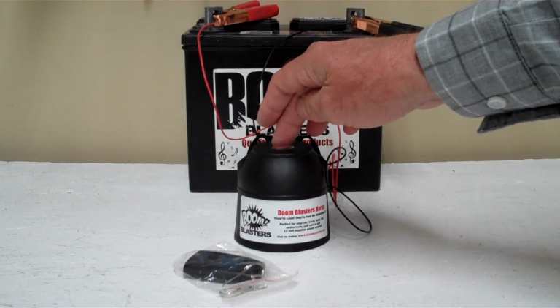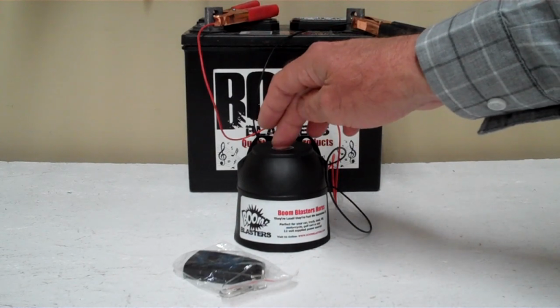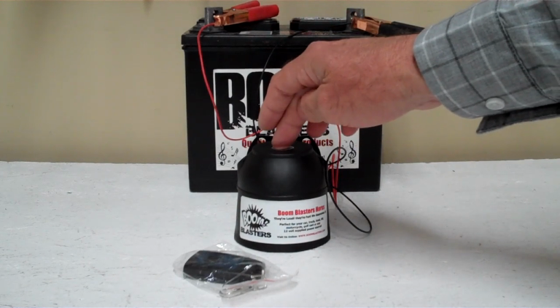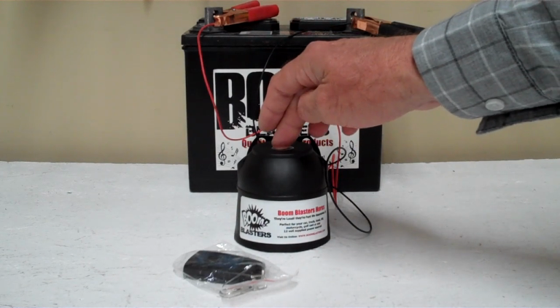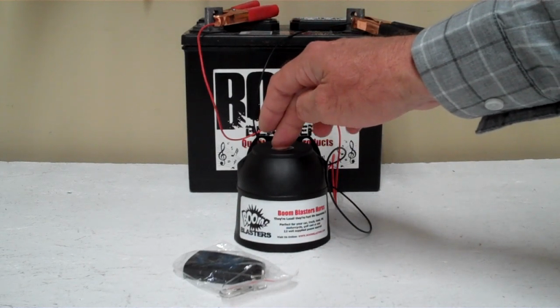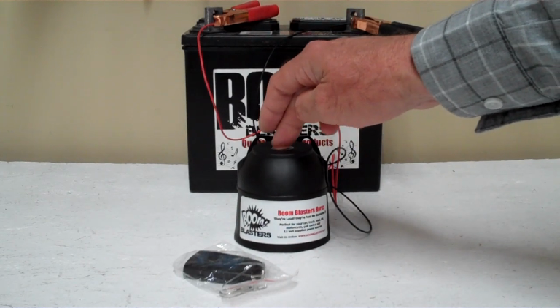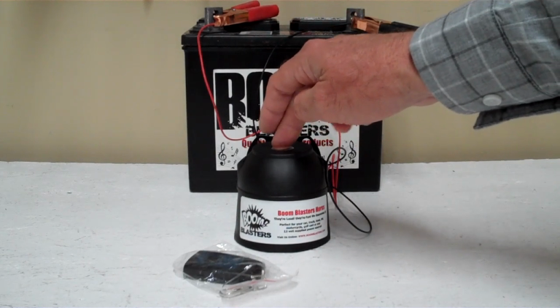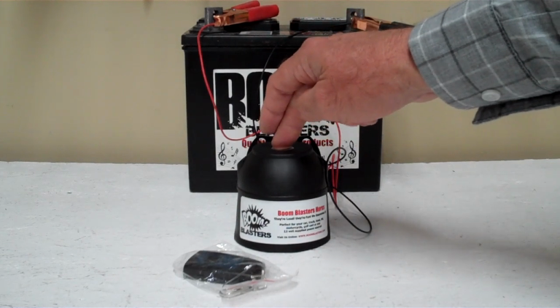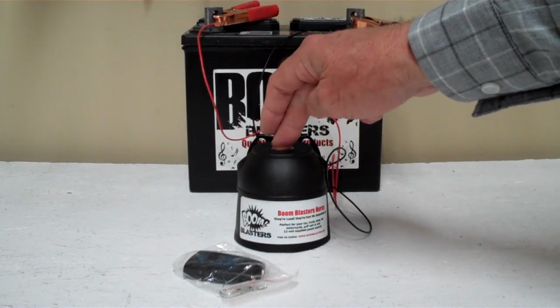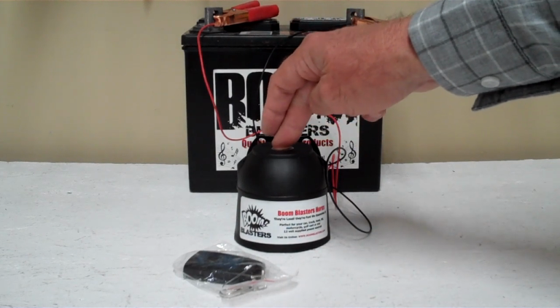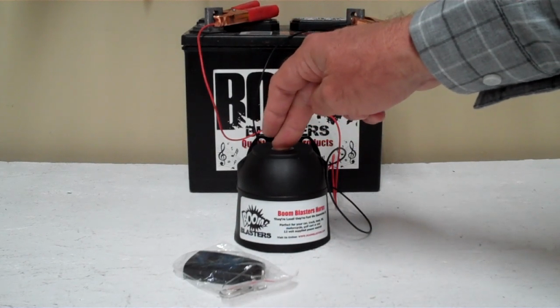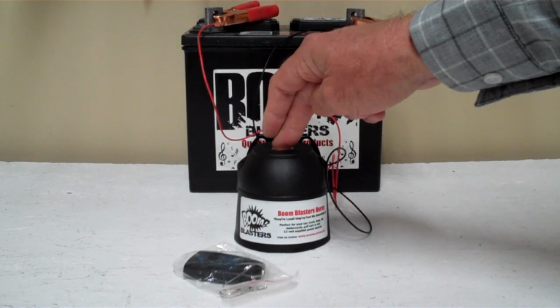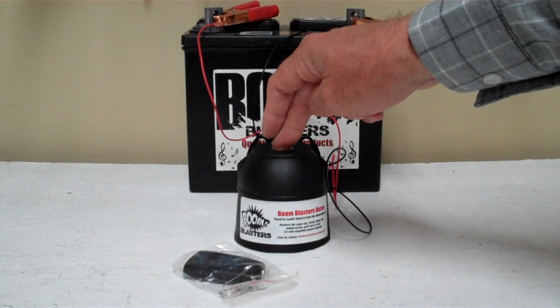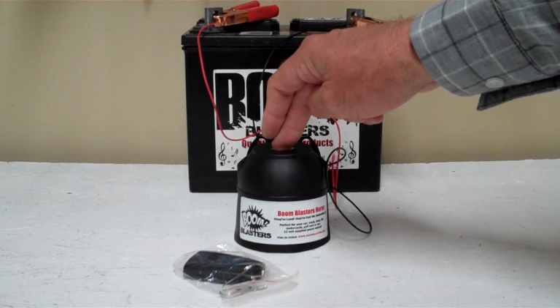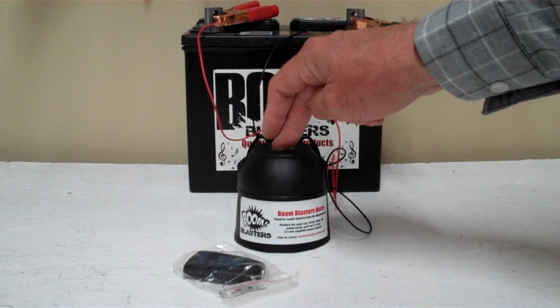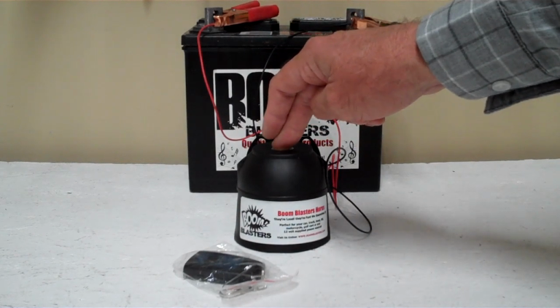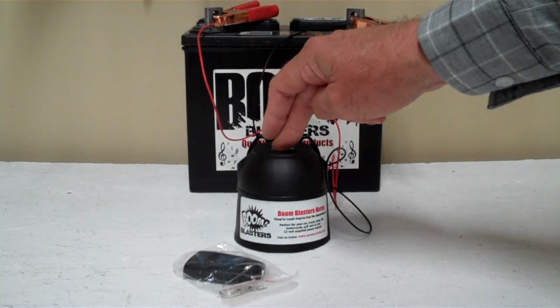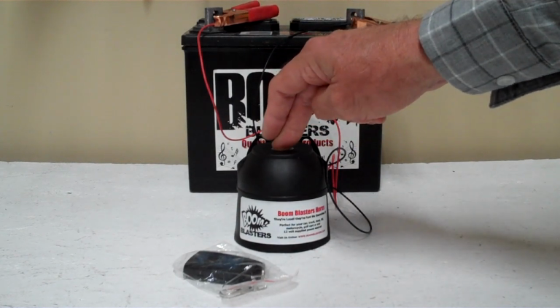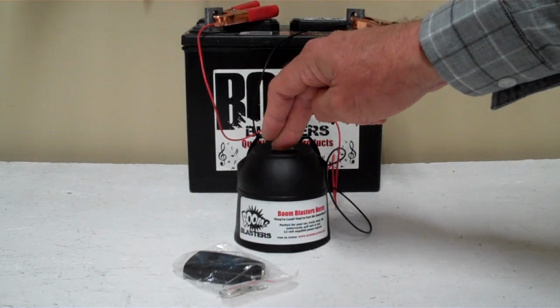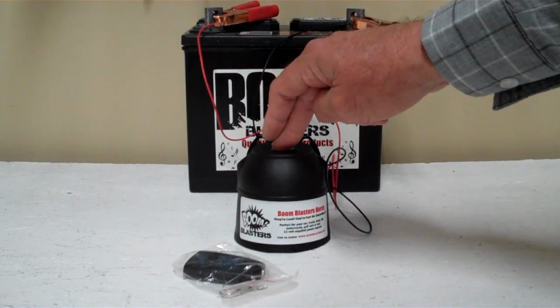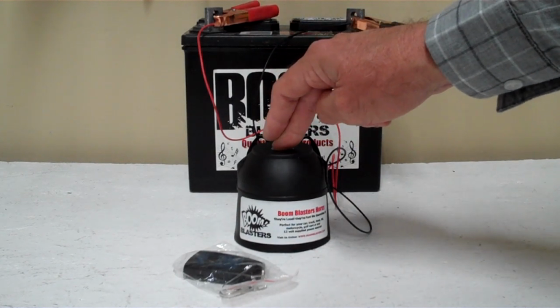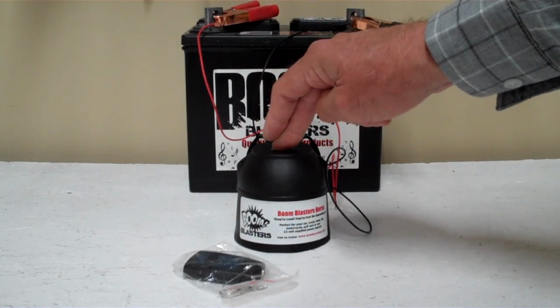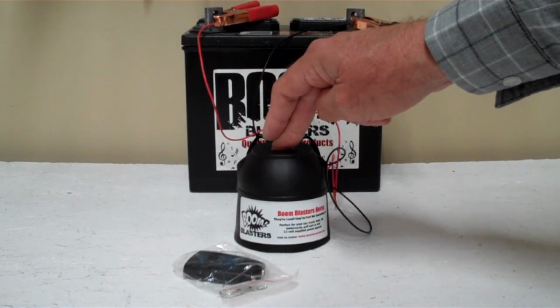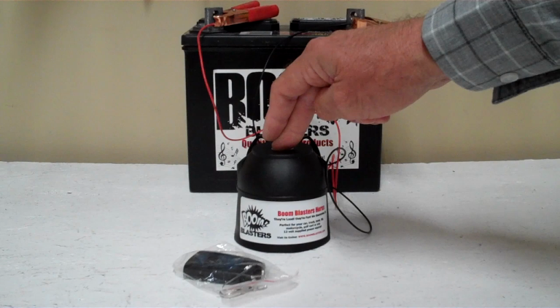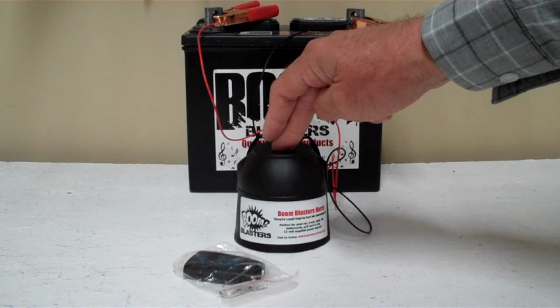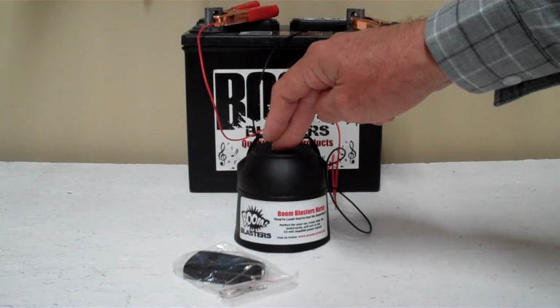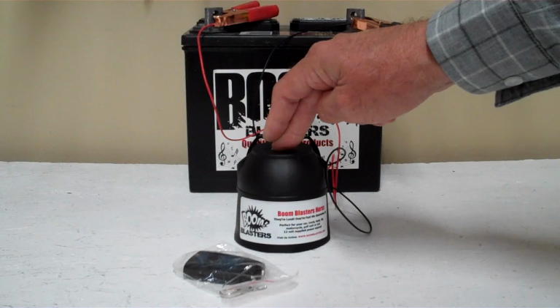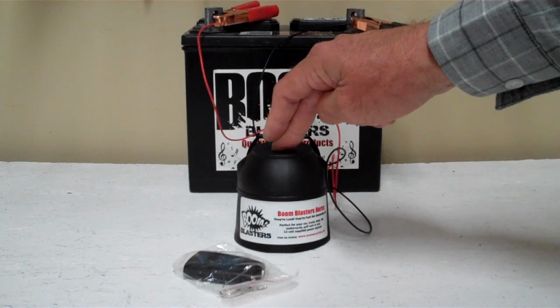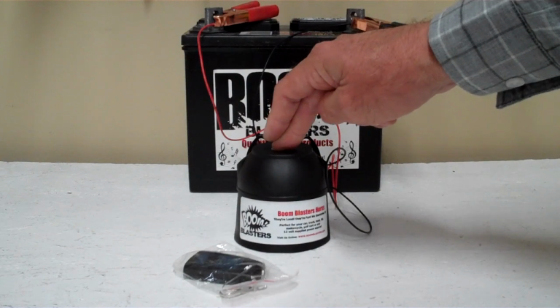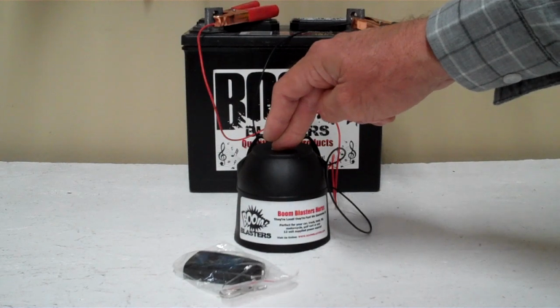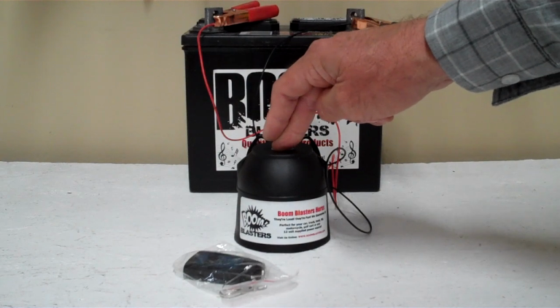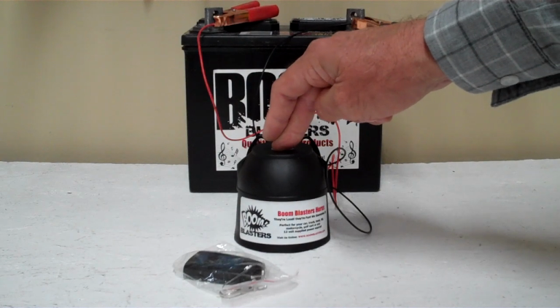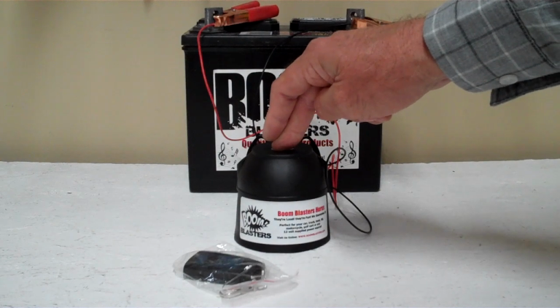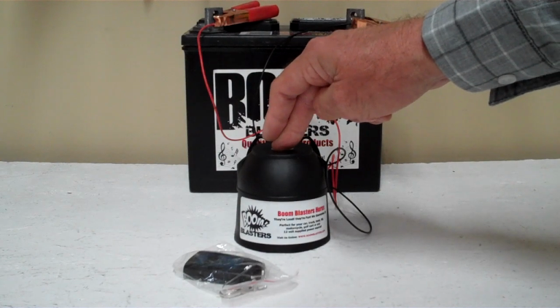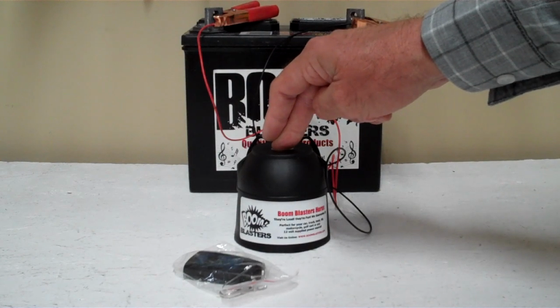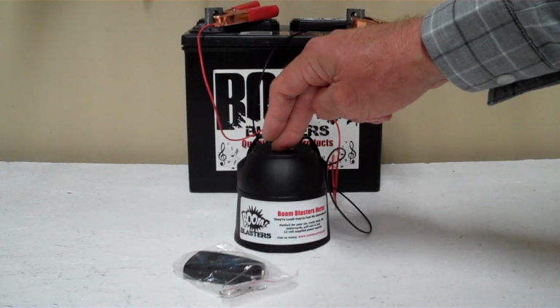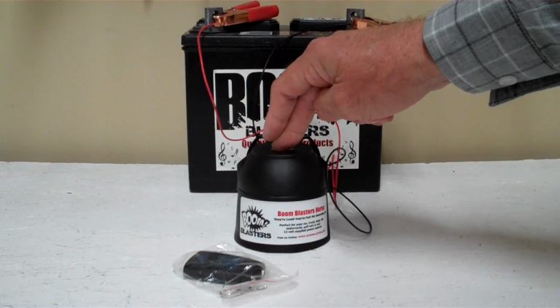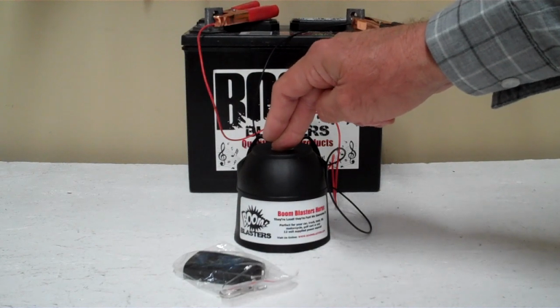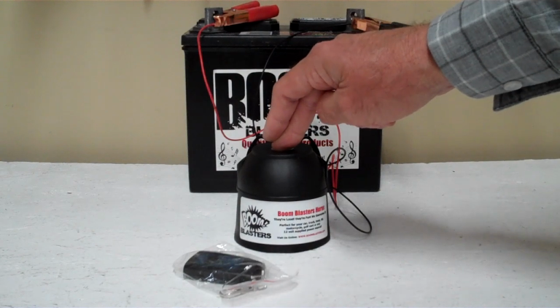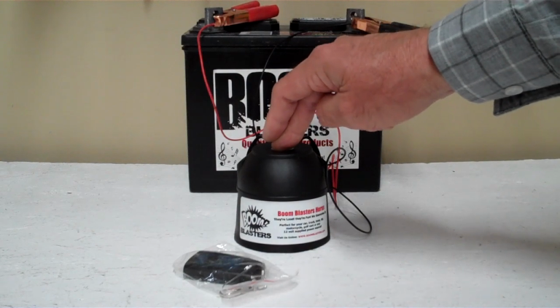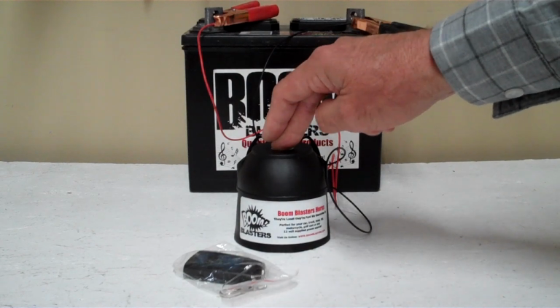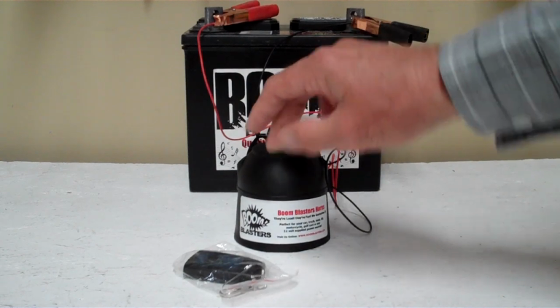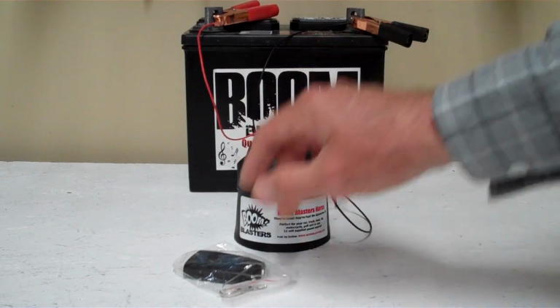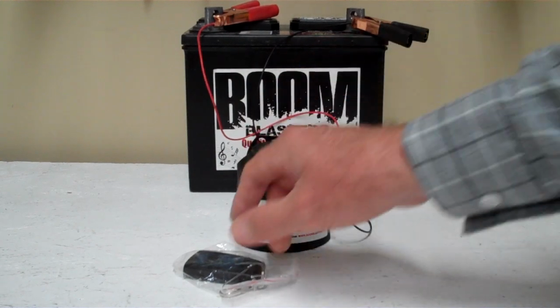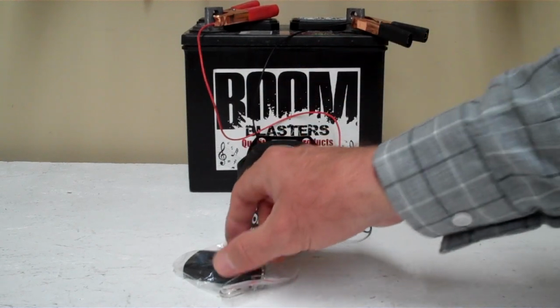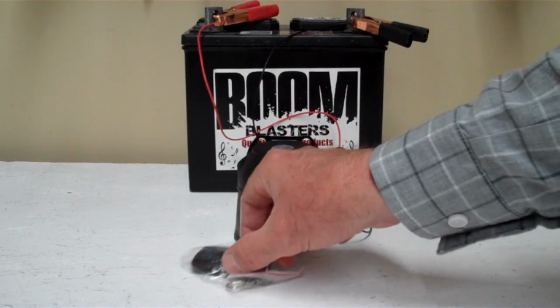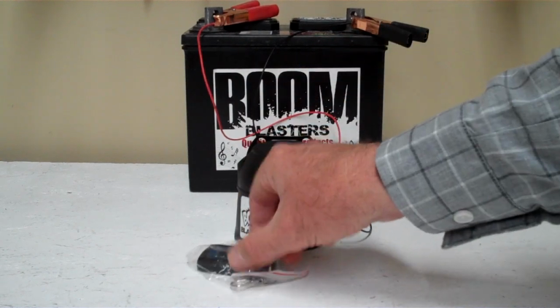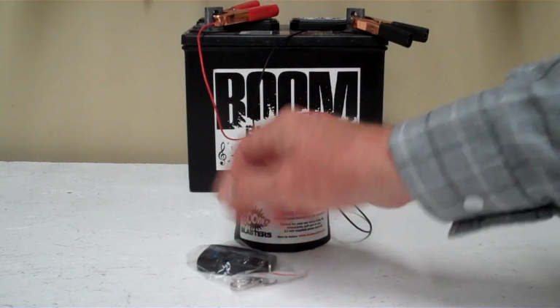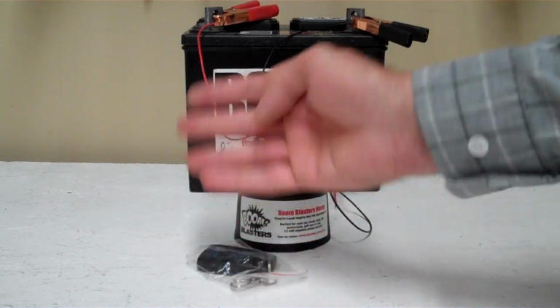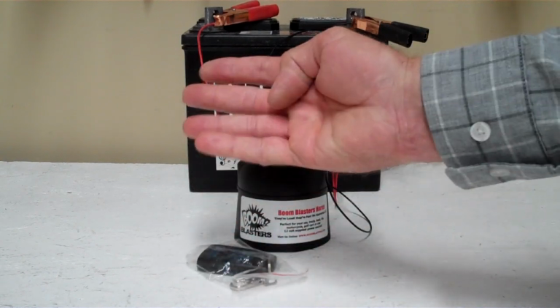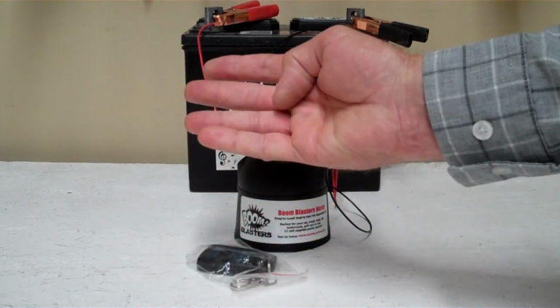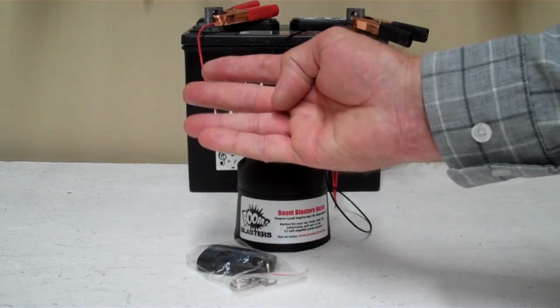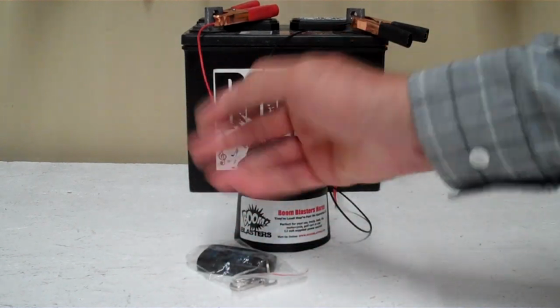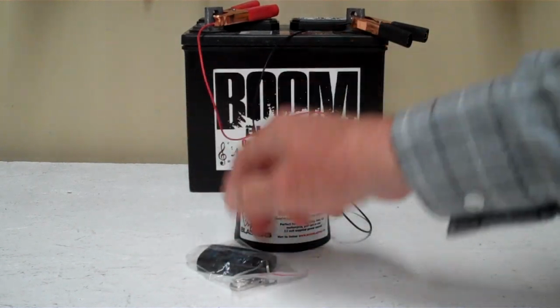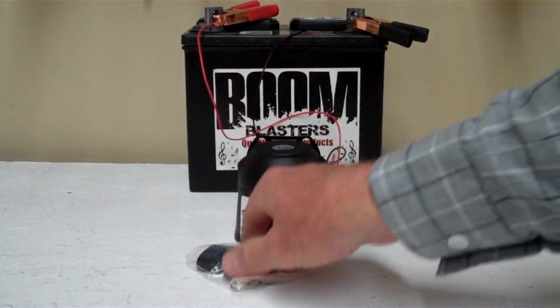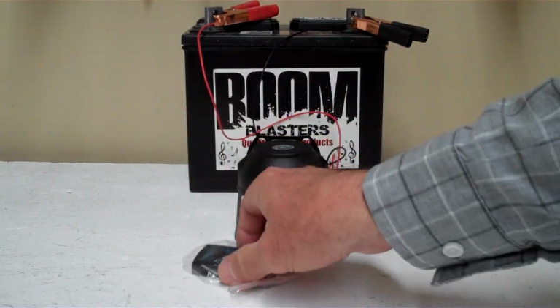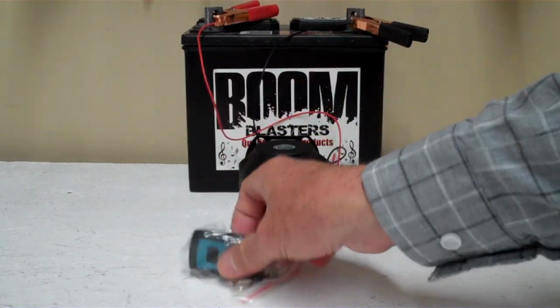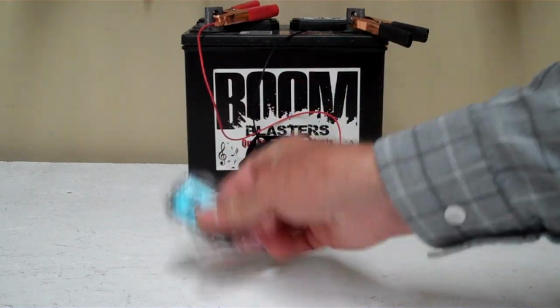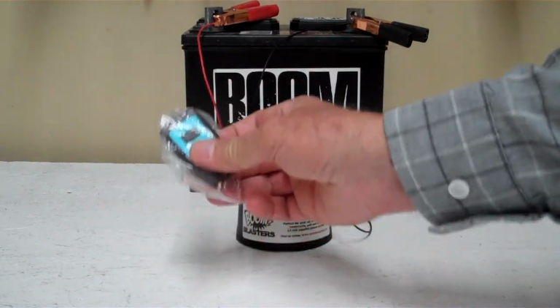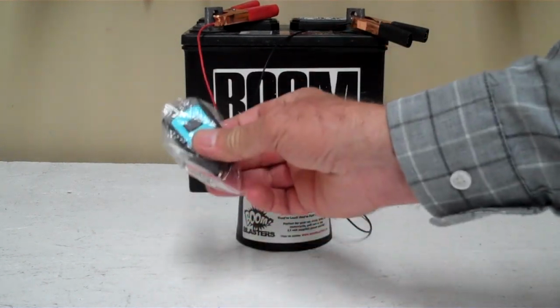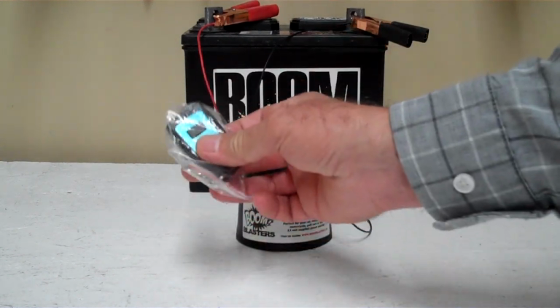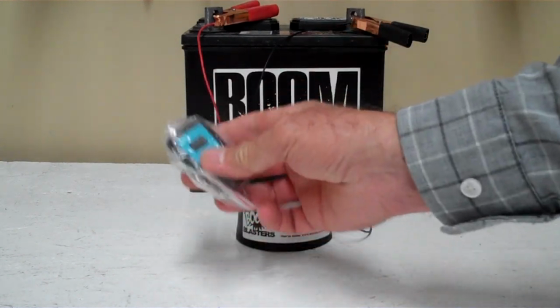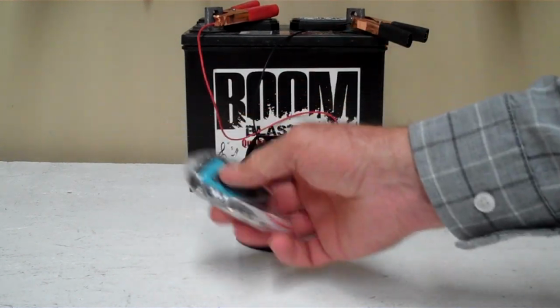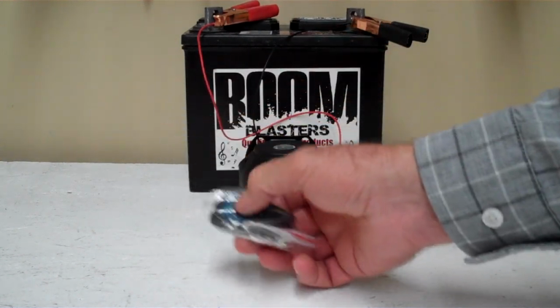Now we got this horn facing down and it's pretty loud — we don't want to hurt our ears here. So this is our science fiction alarm sounds car horn number 4, our wireless version.